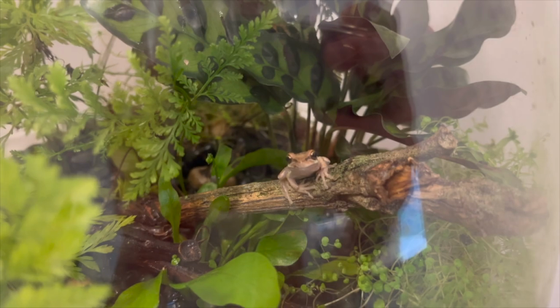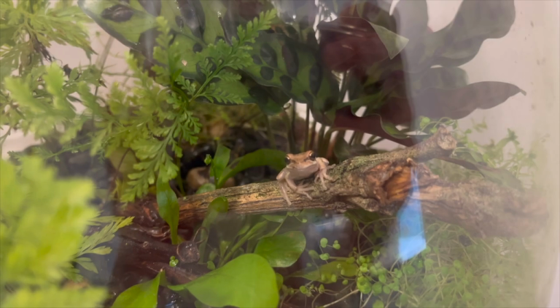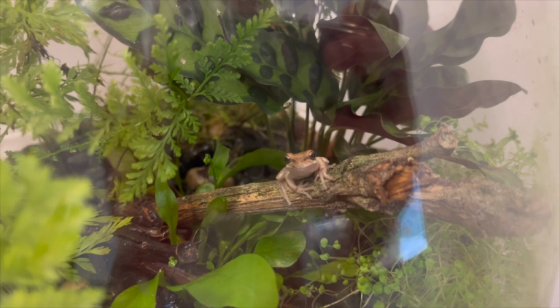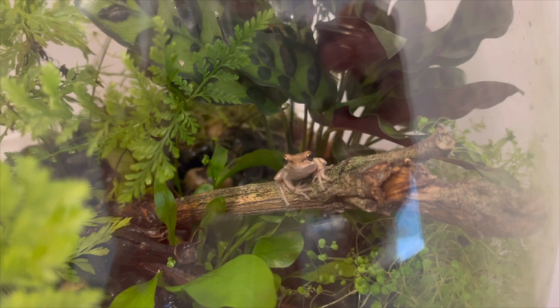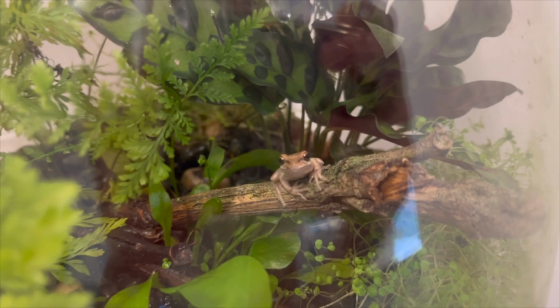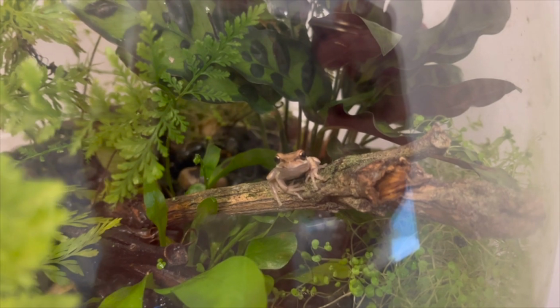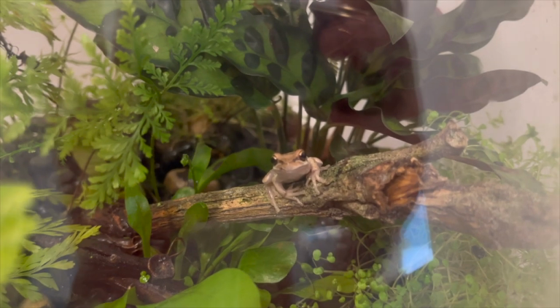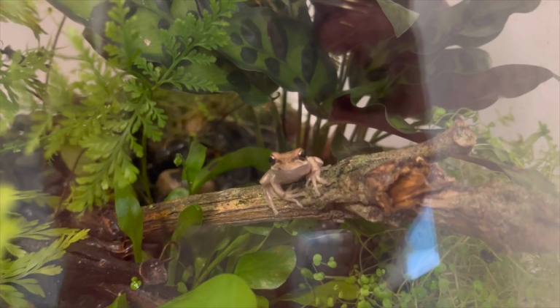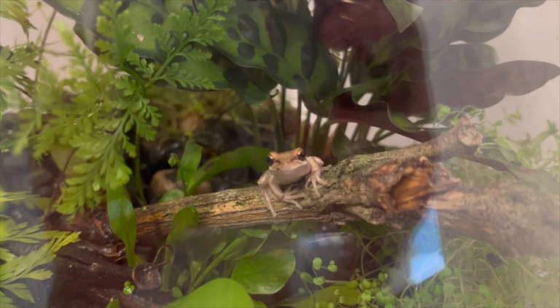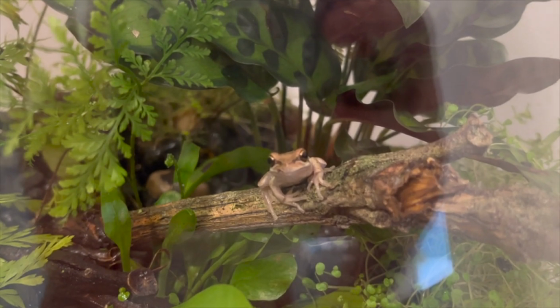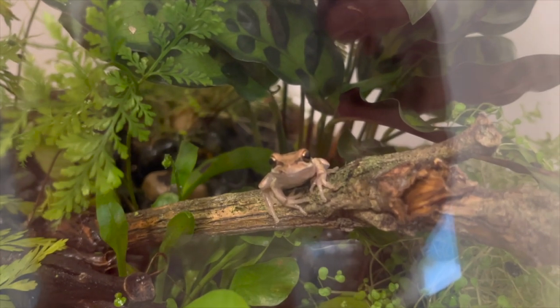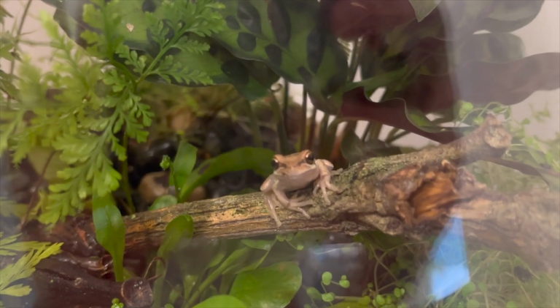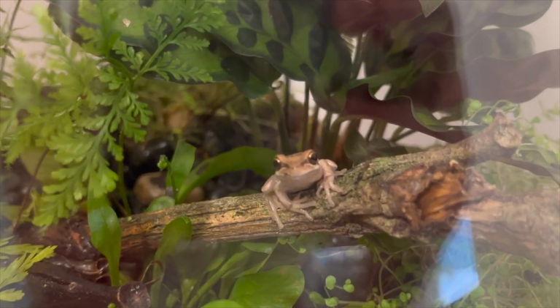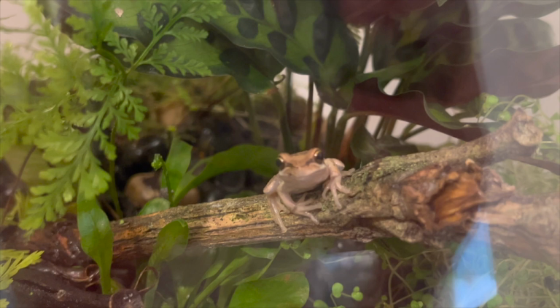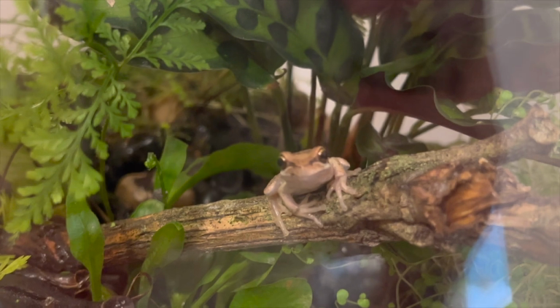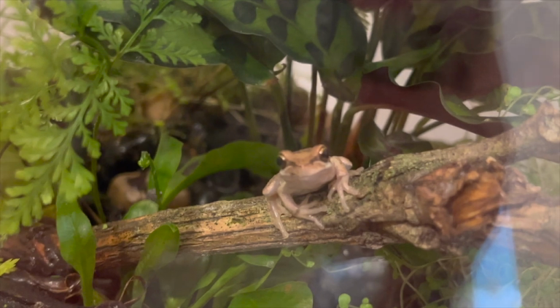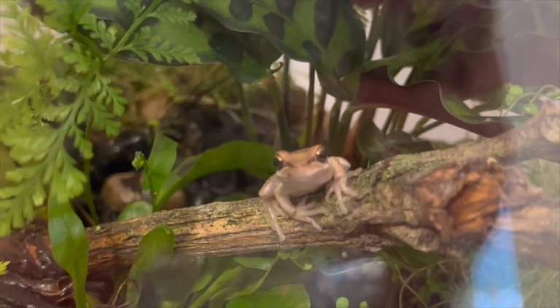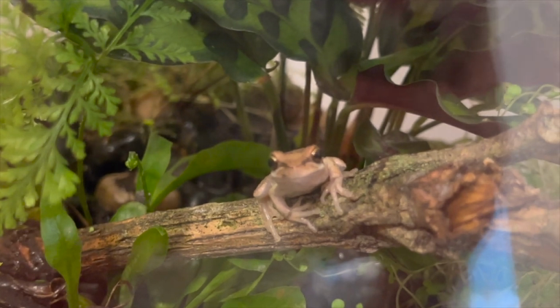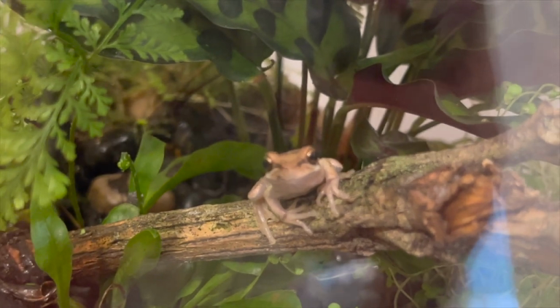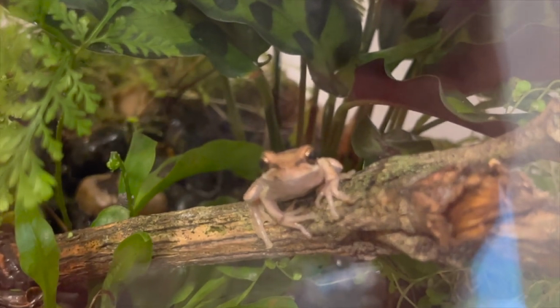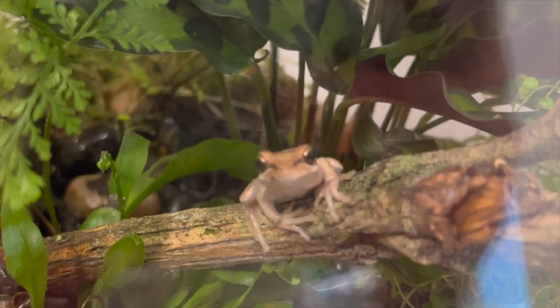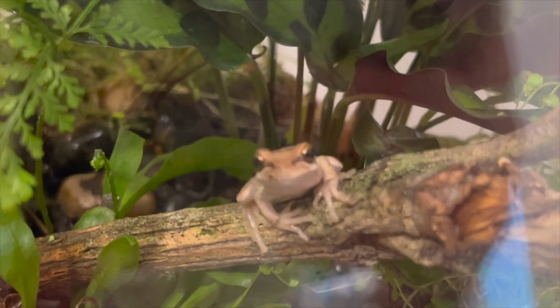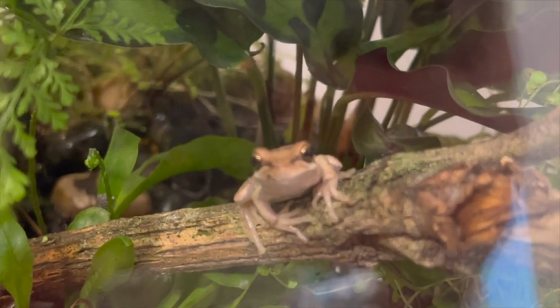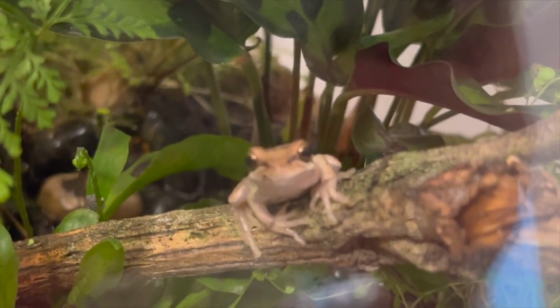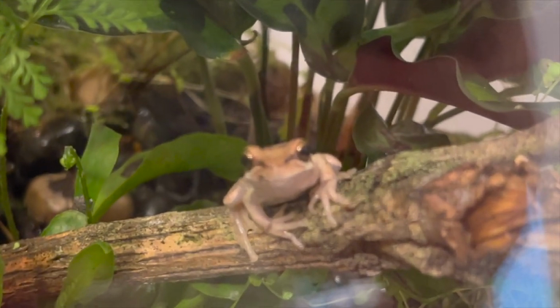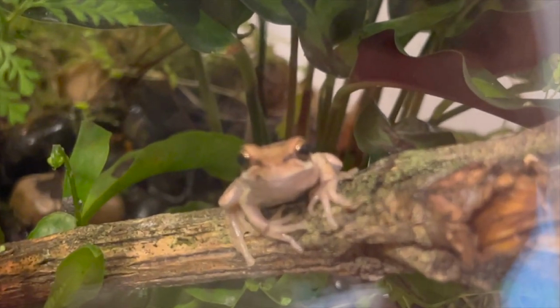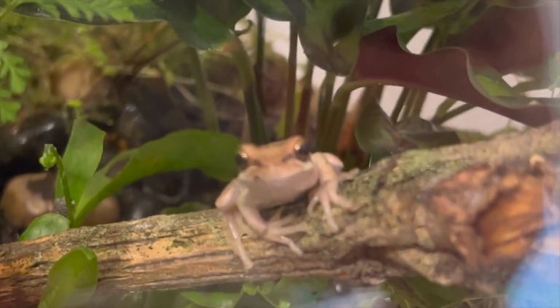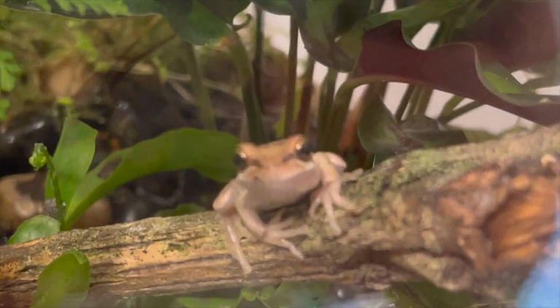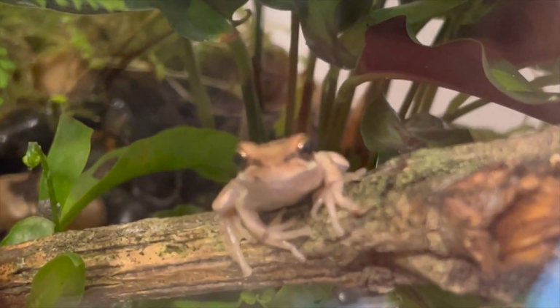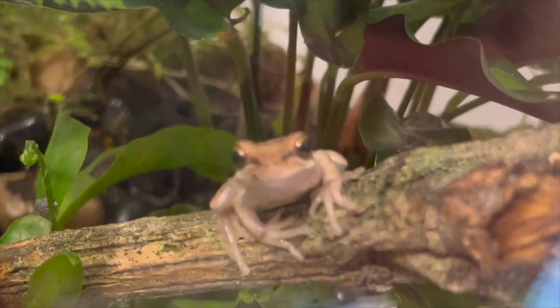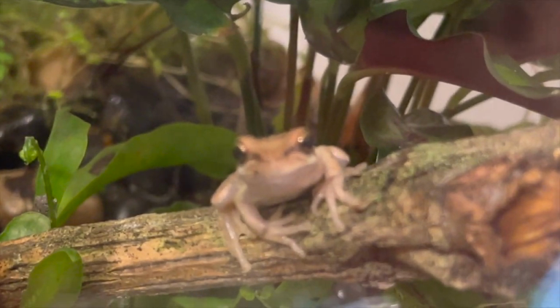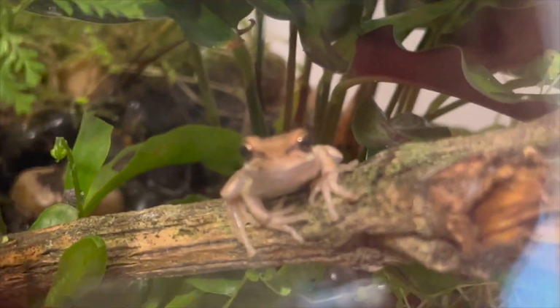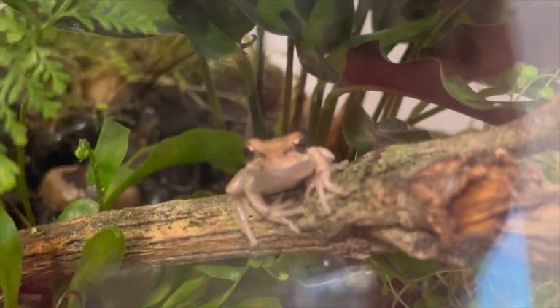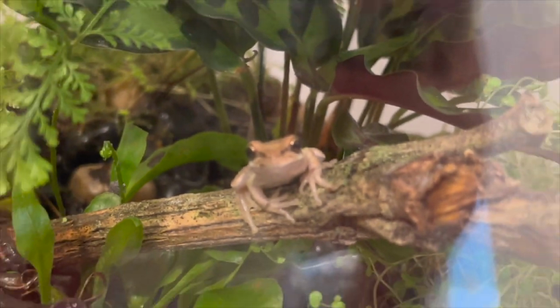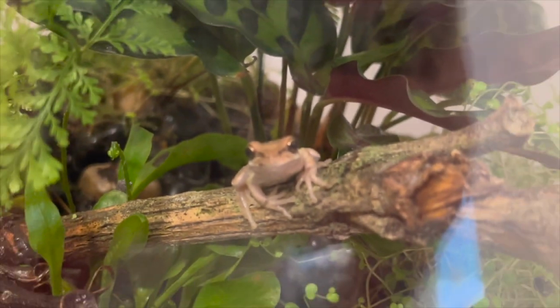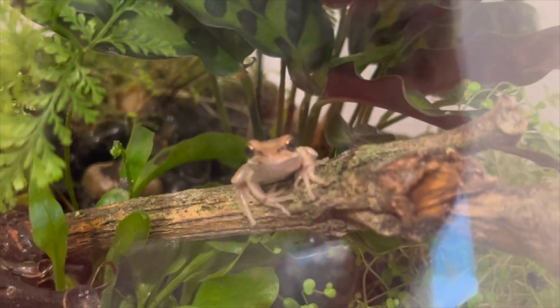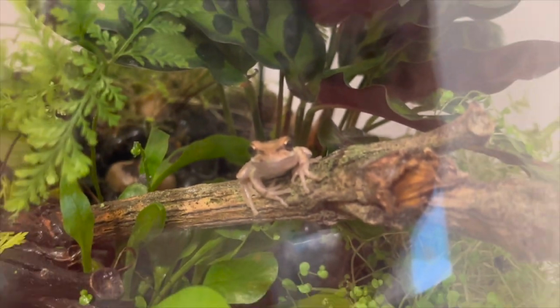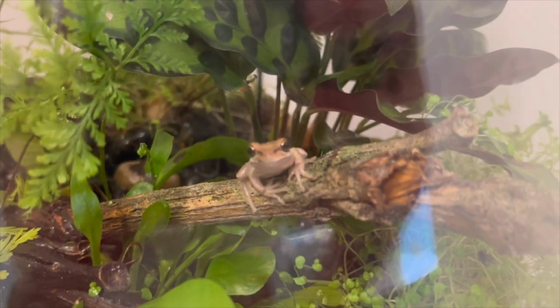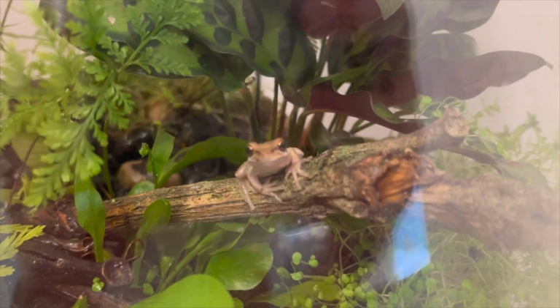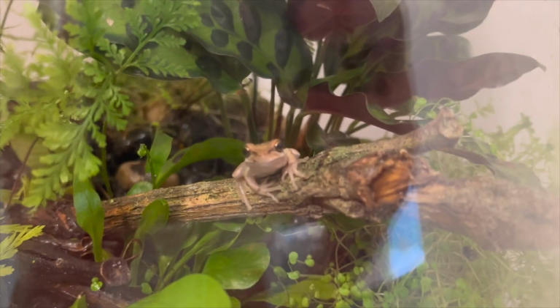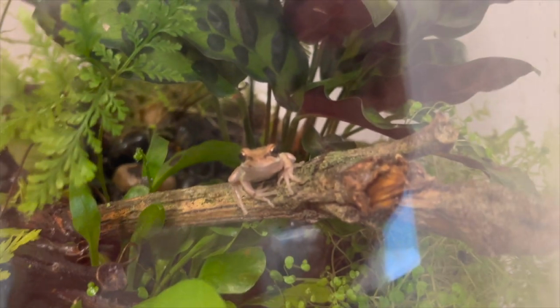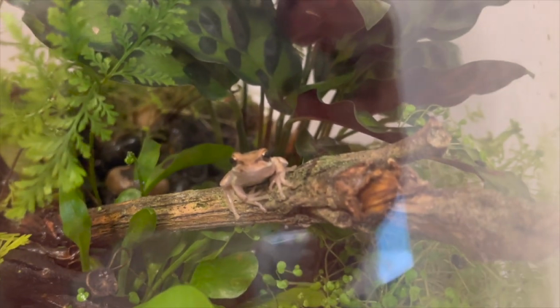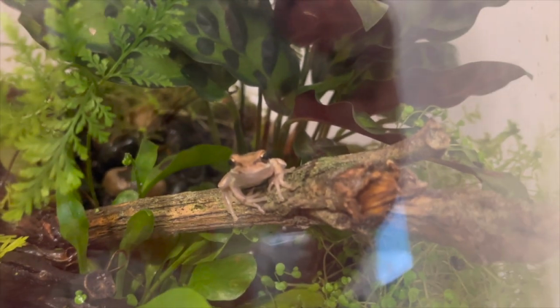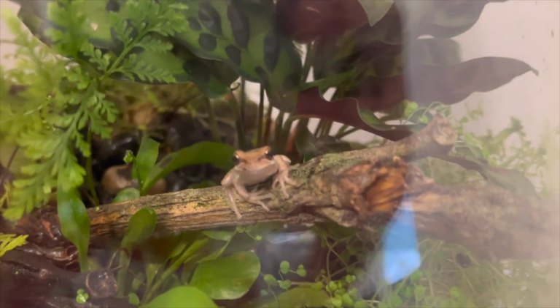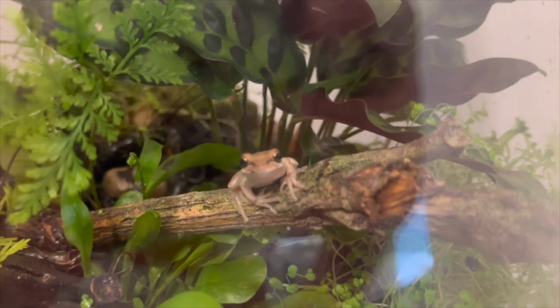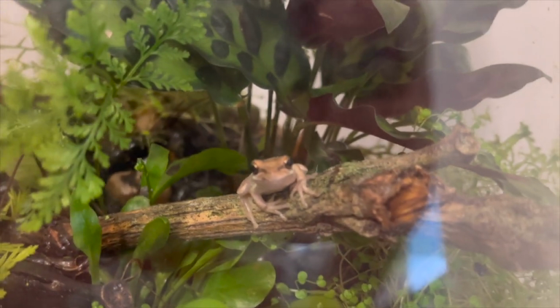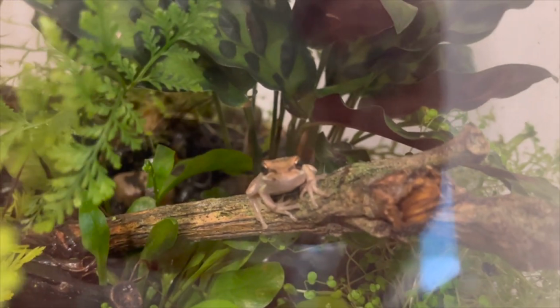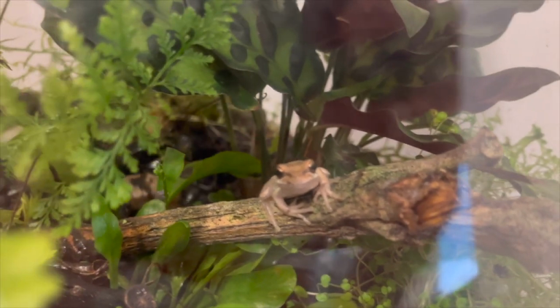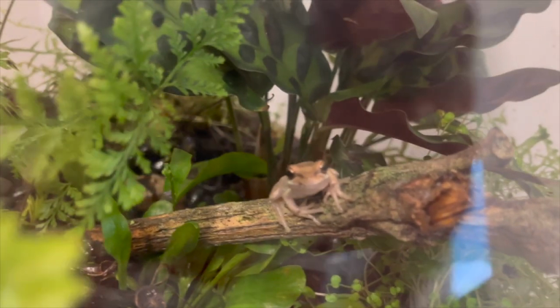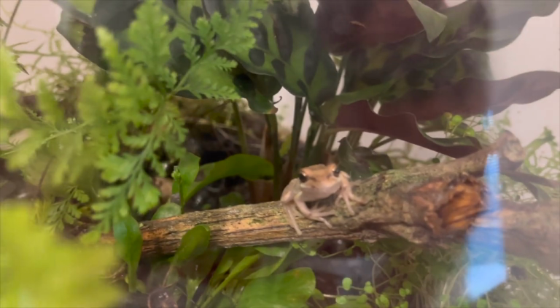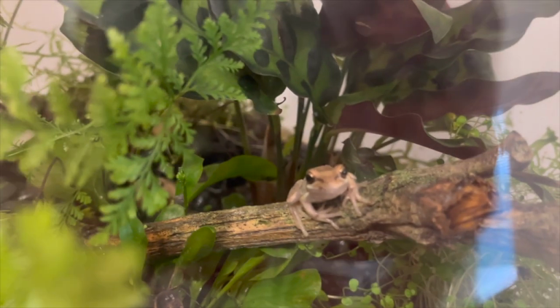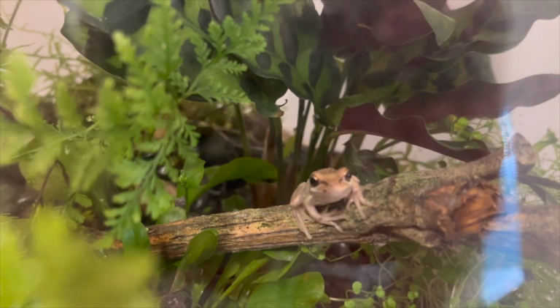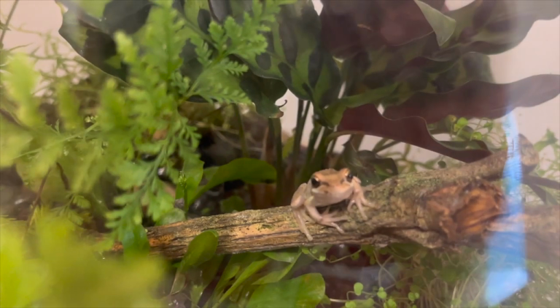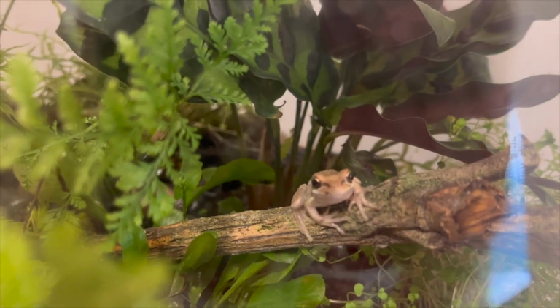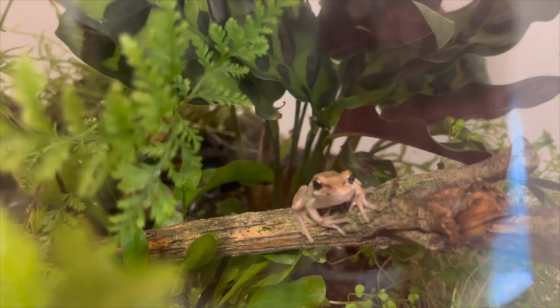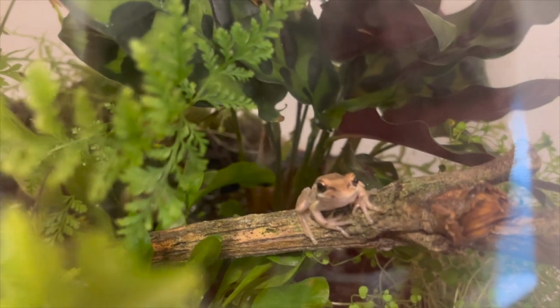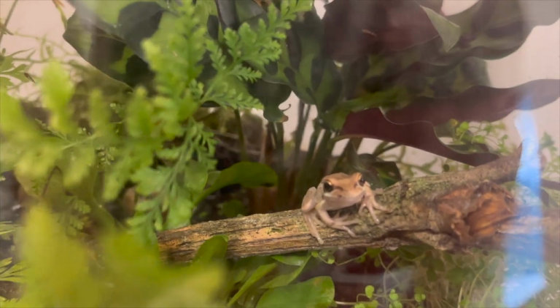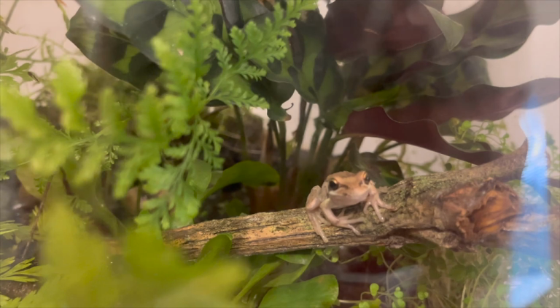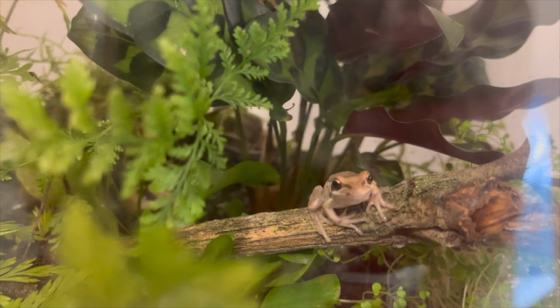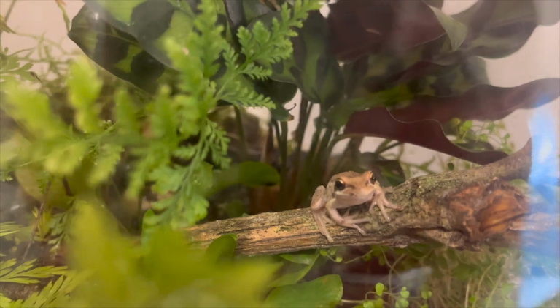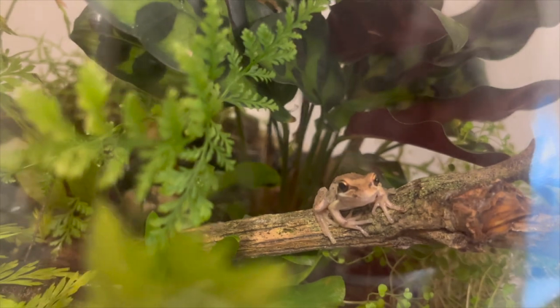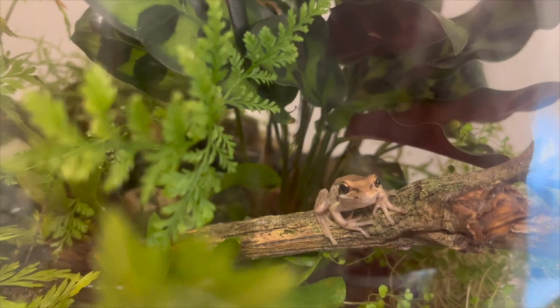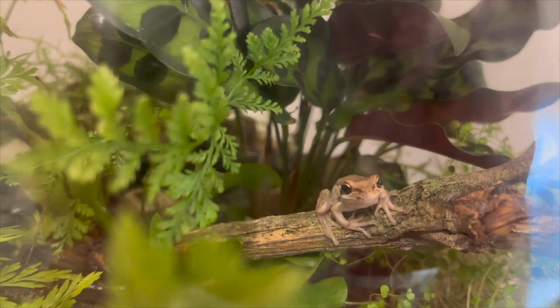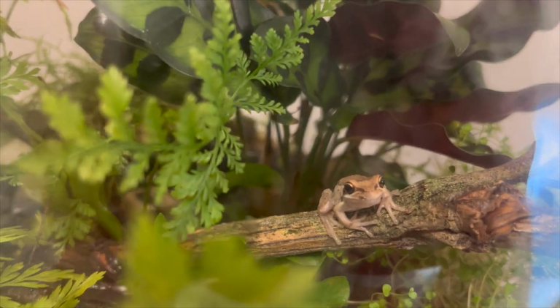Hey everyone, it's Max here from Reptile Fanatics. Today we're going to look at the Whistling Tree Frog, or Brown Tree Frog. Originally from Australia, now naturalized in New Zealand.